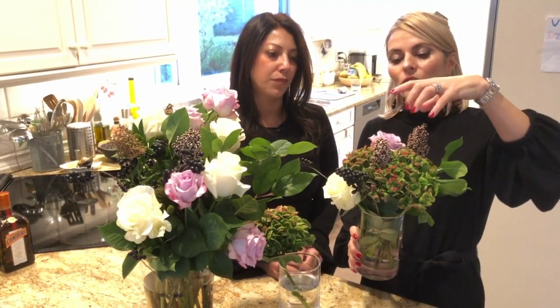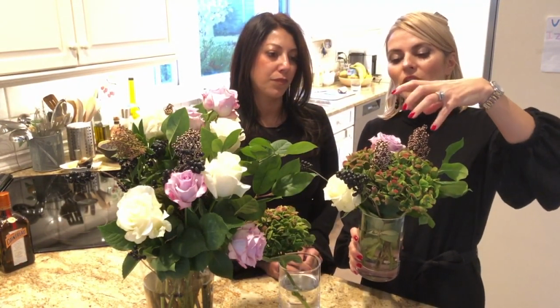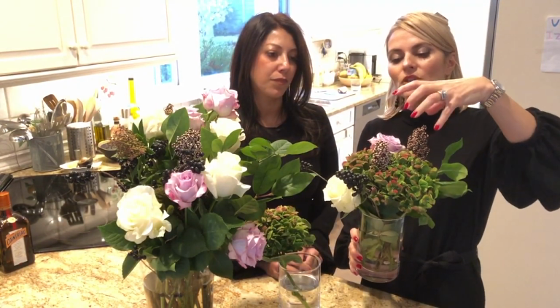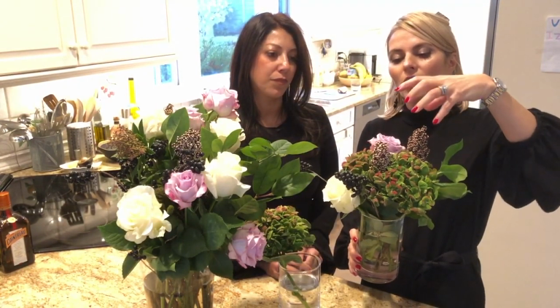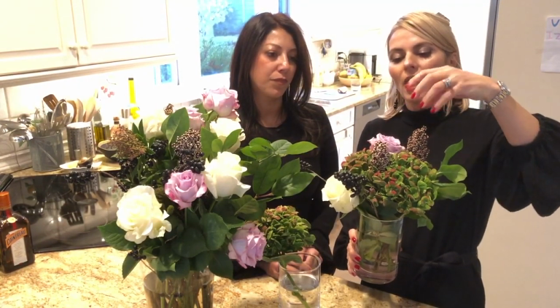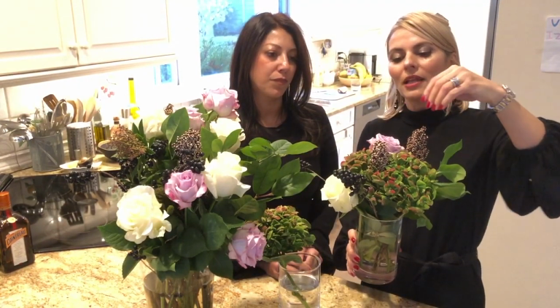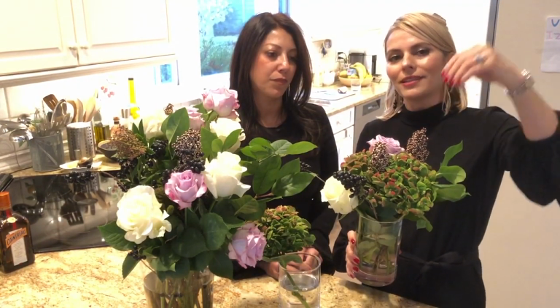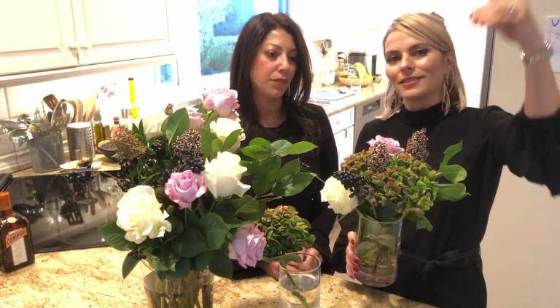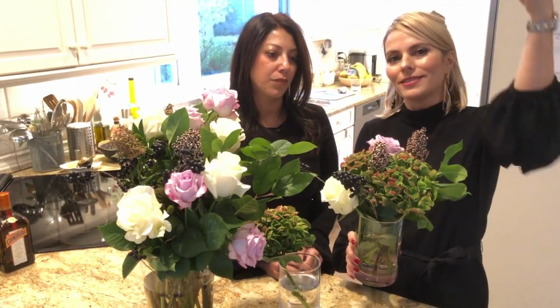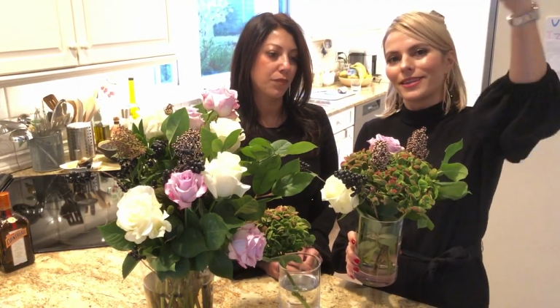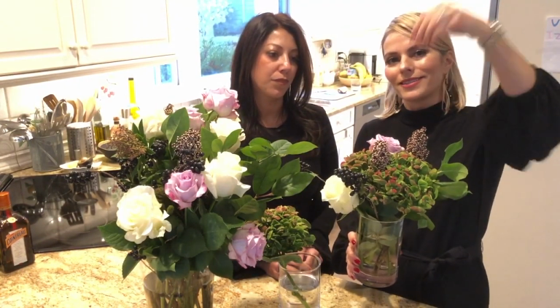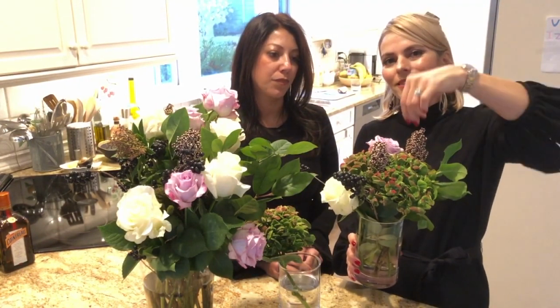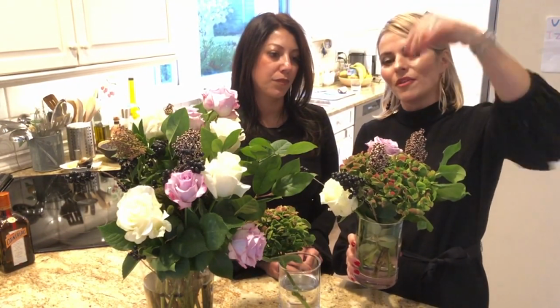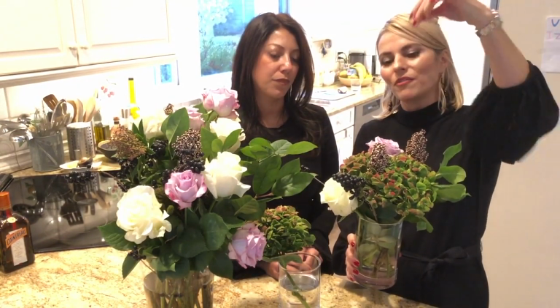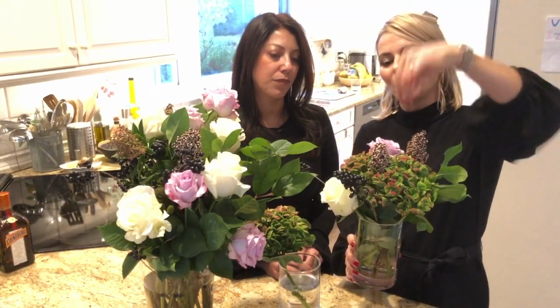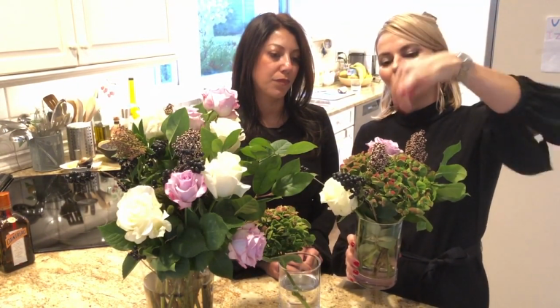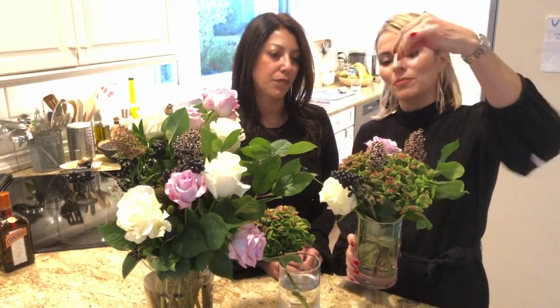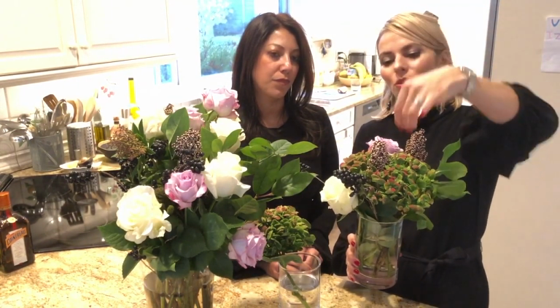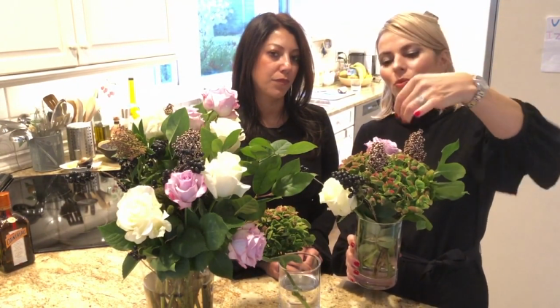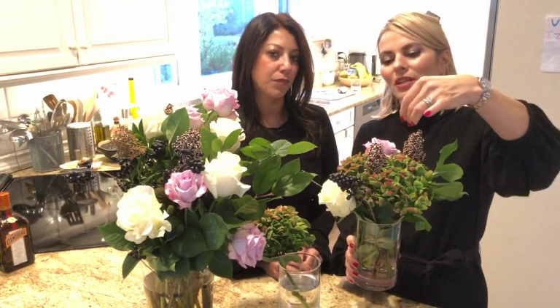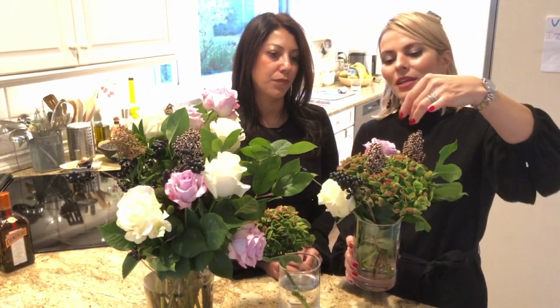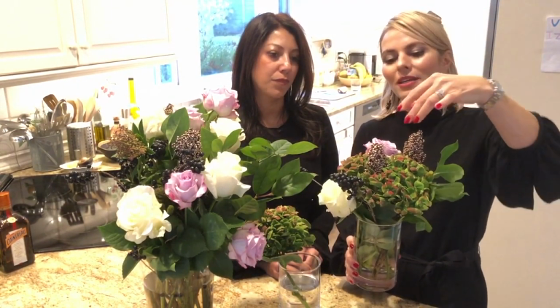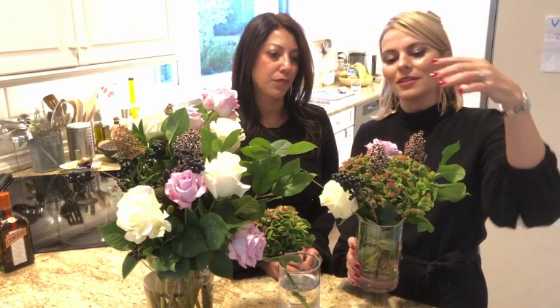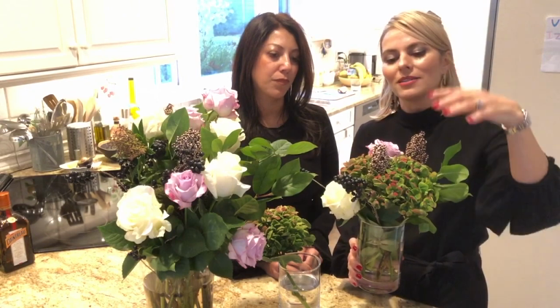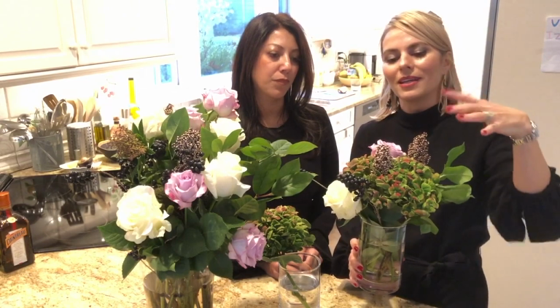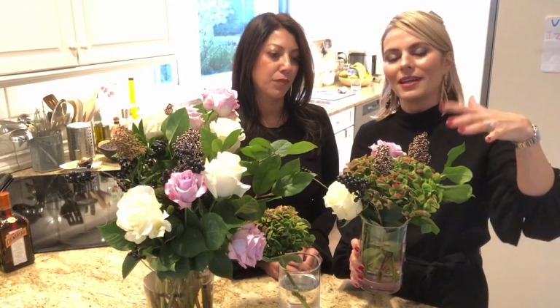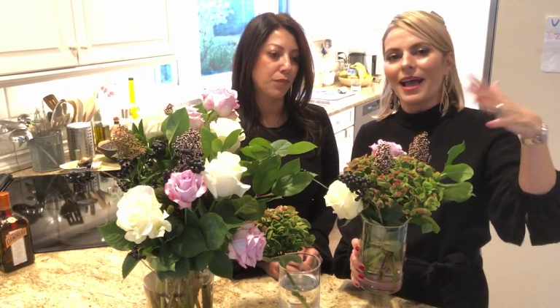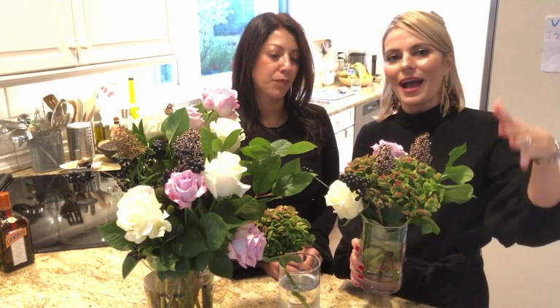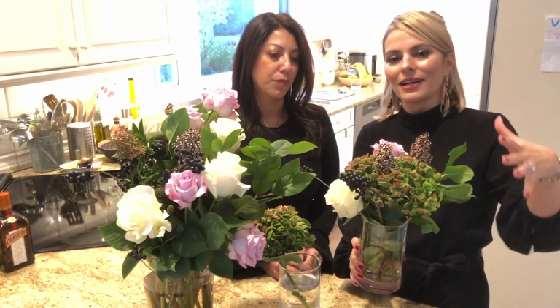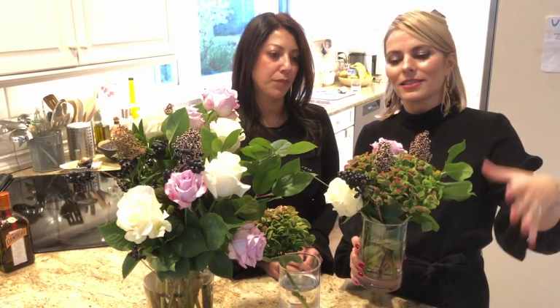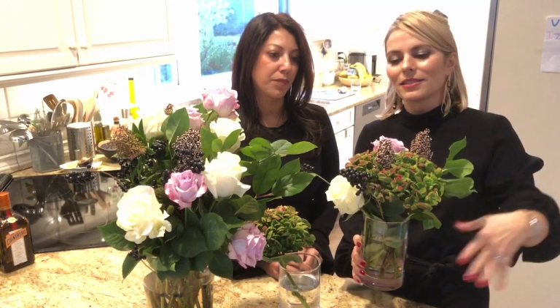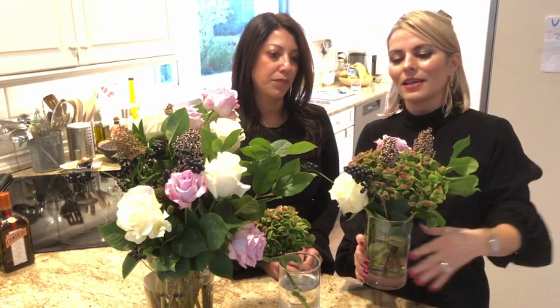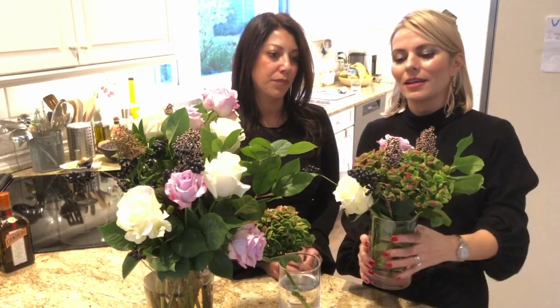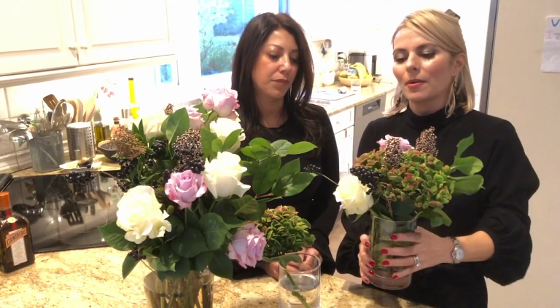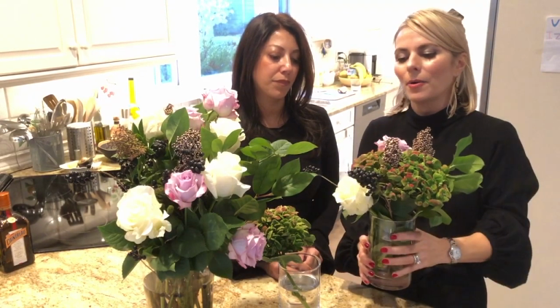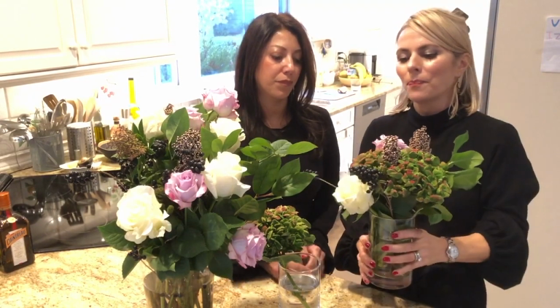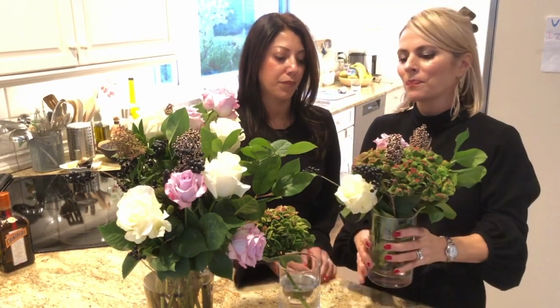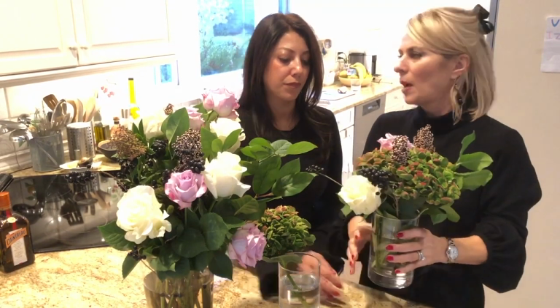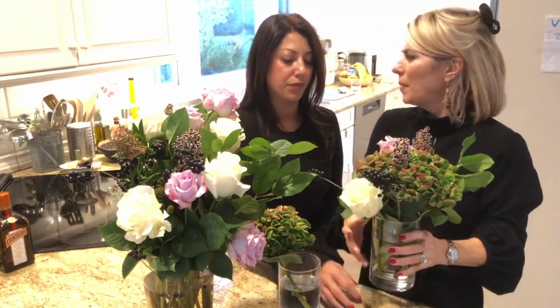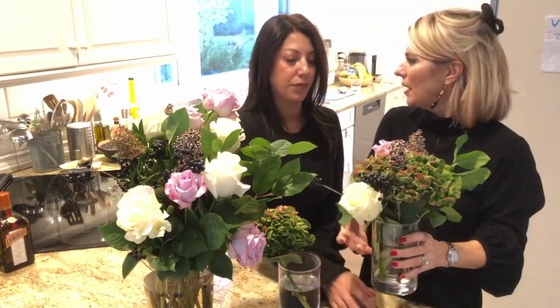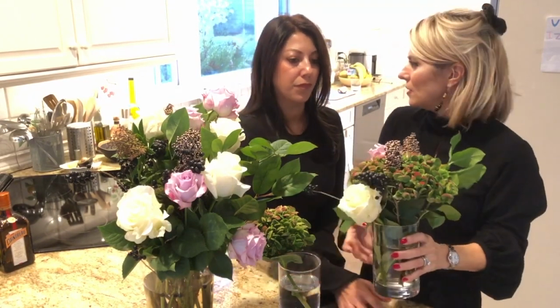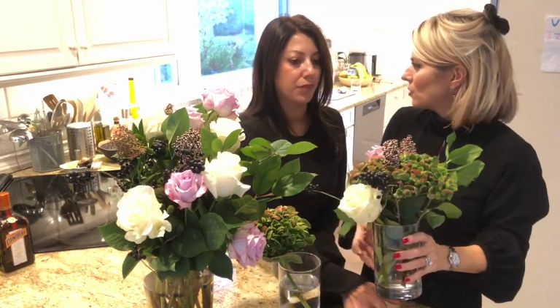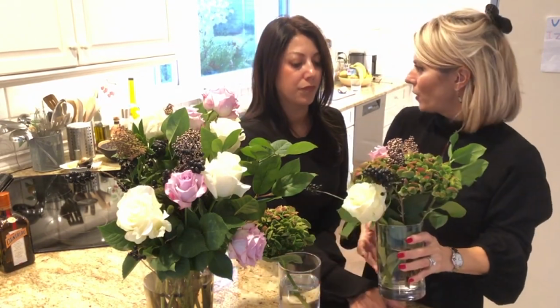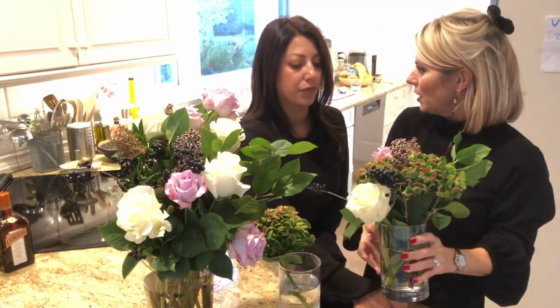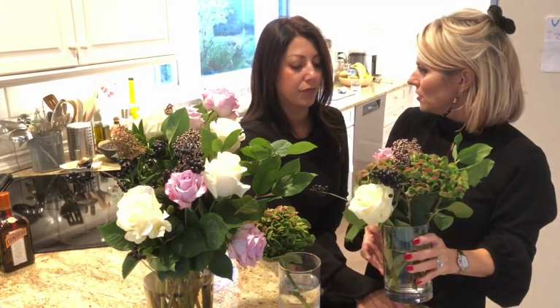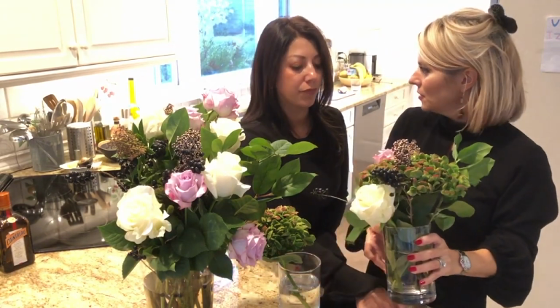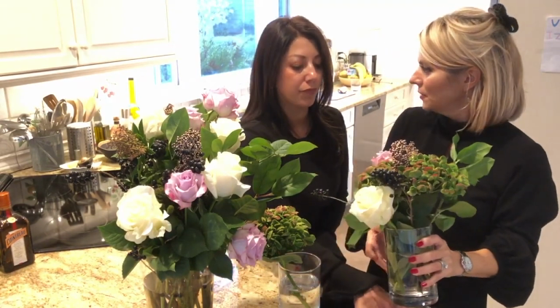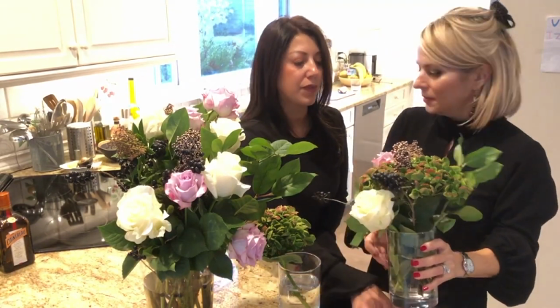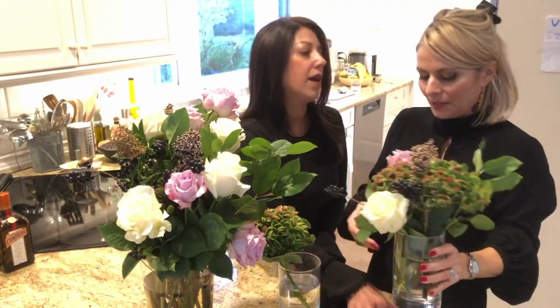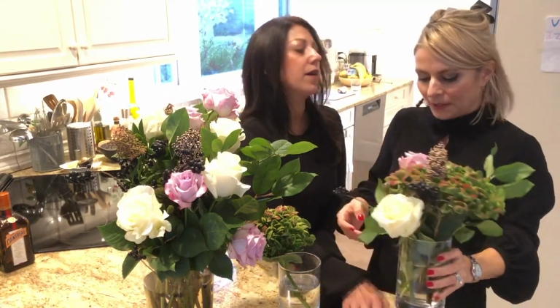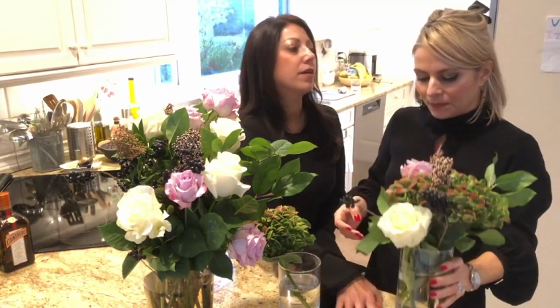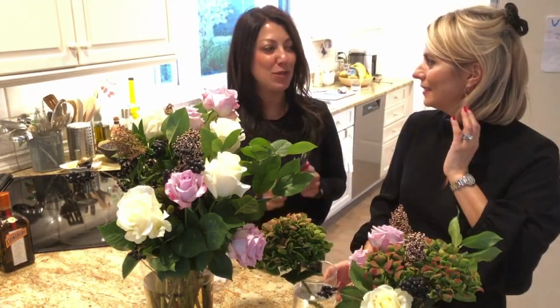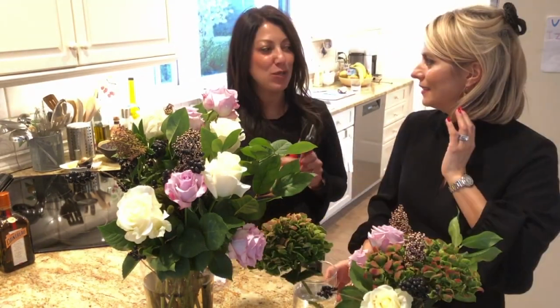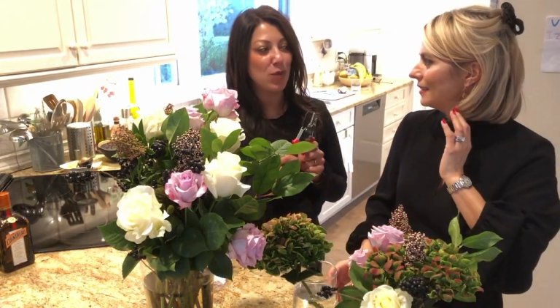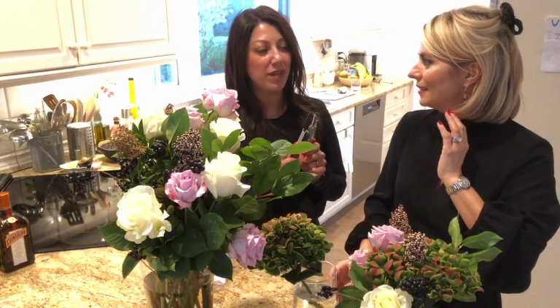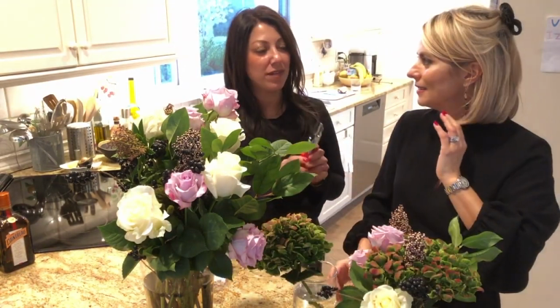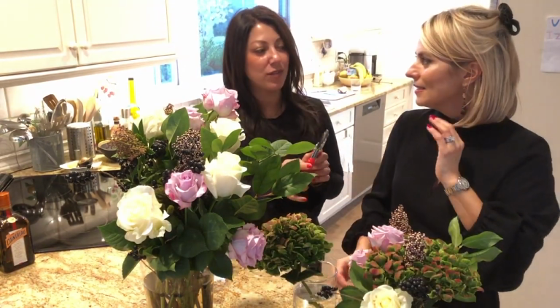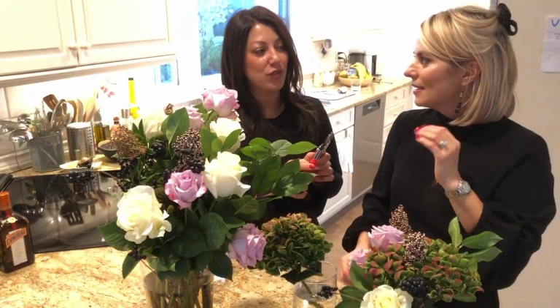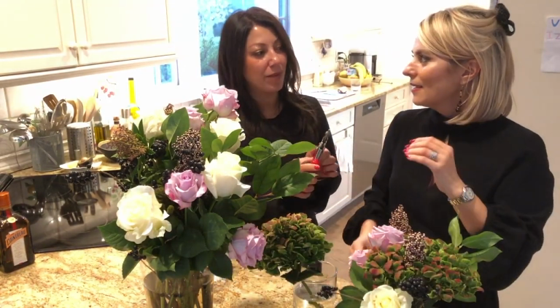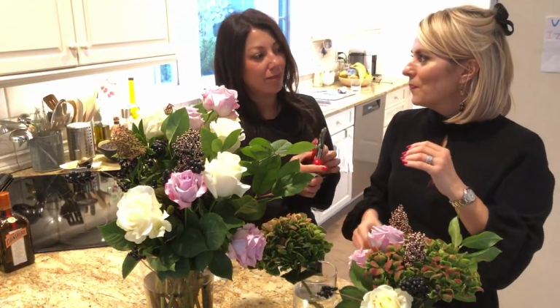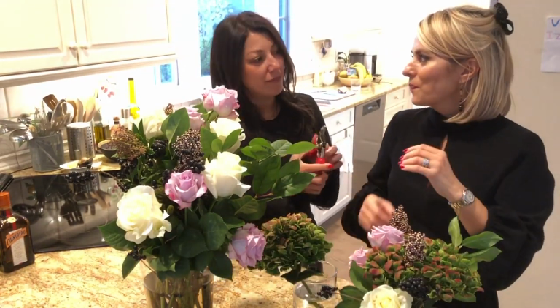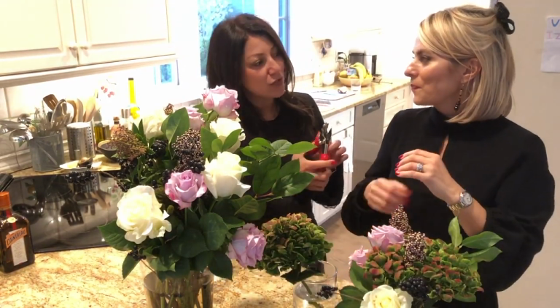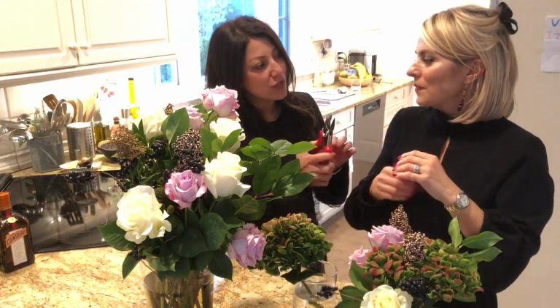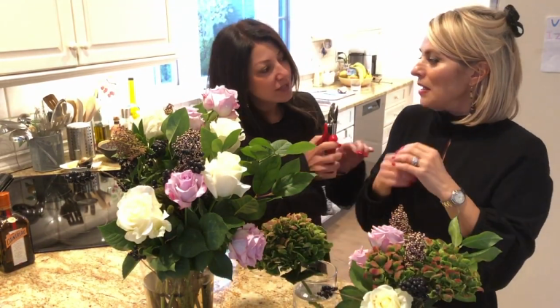With the hydrangea I like to stick stuff in between it, because then it acts like a base, right? I'm gonna do one little trim.